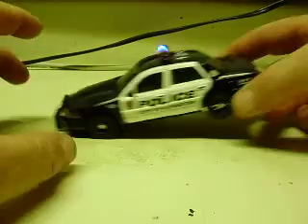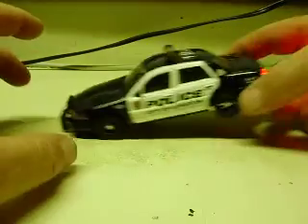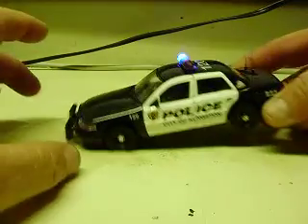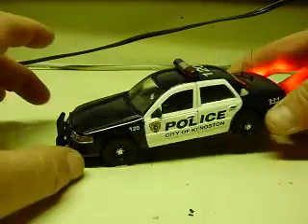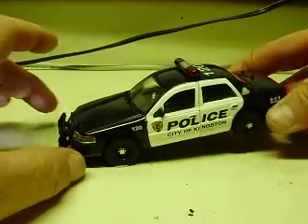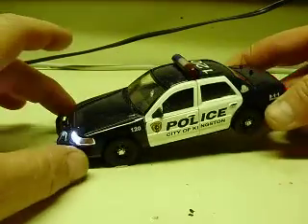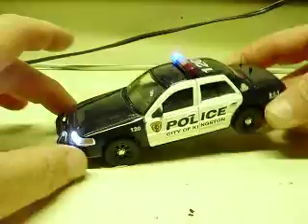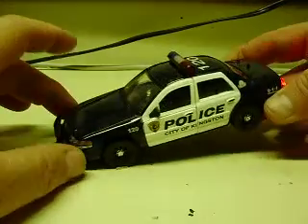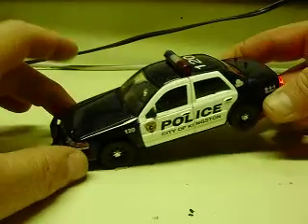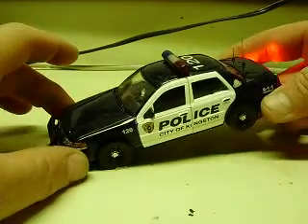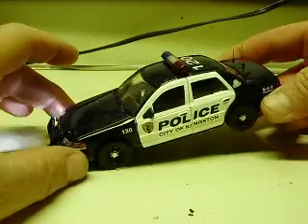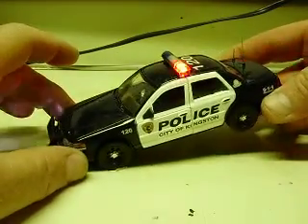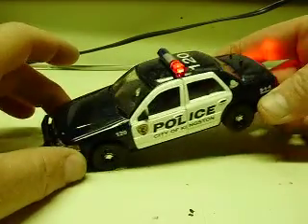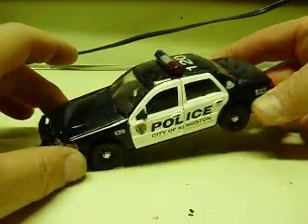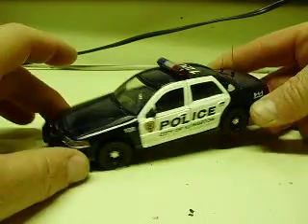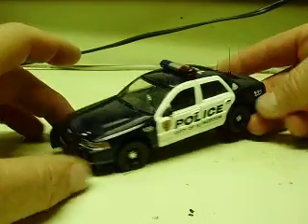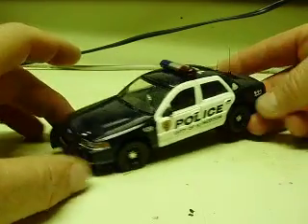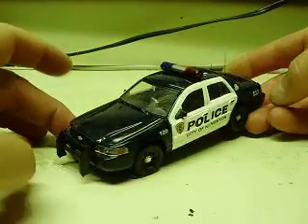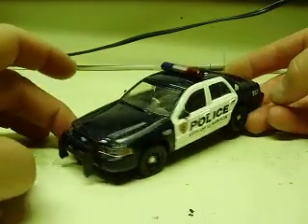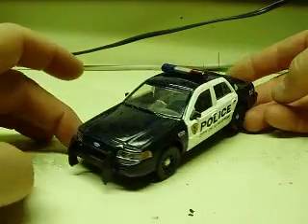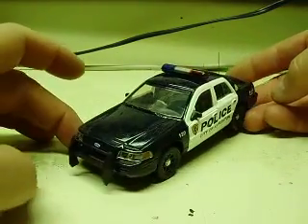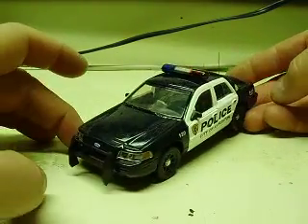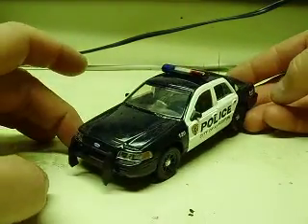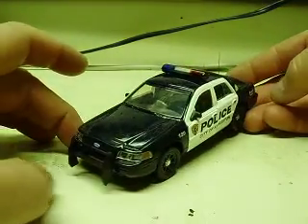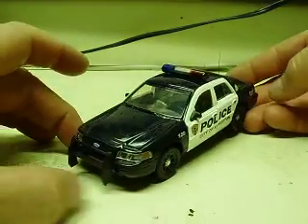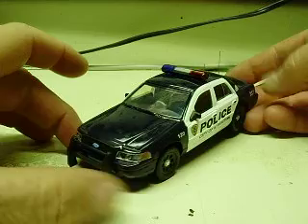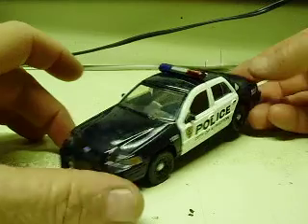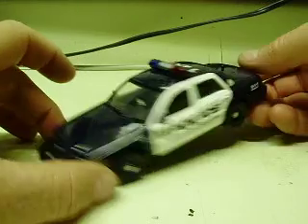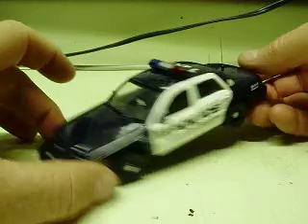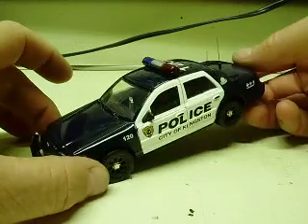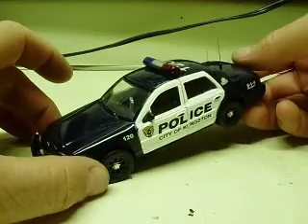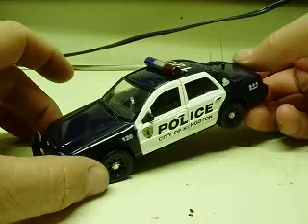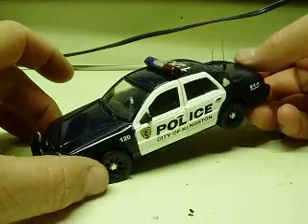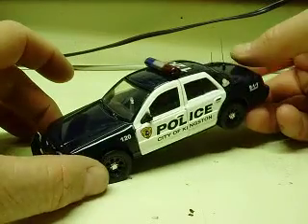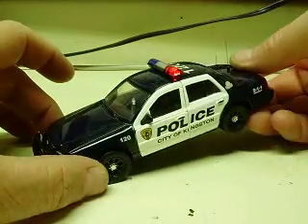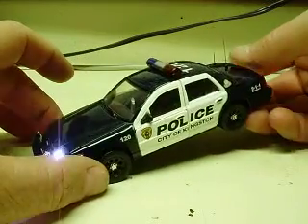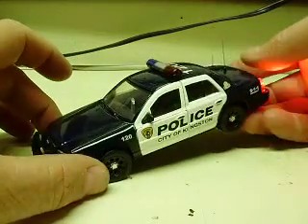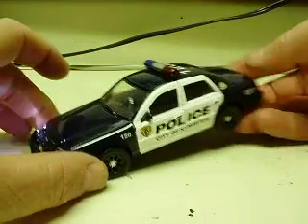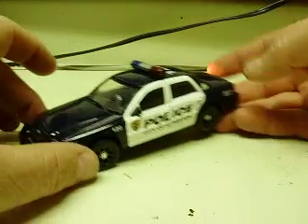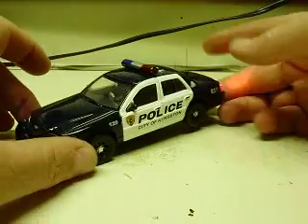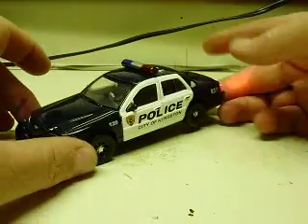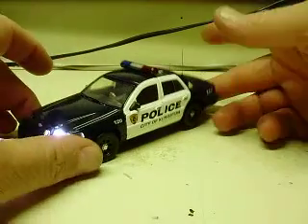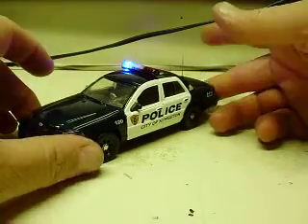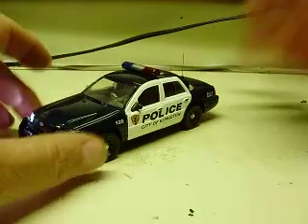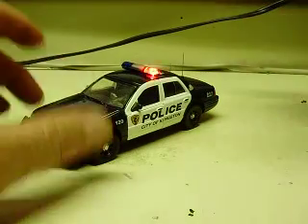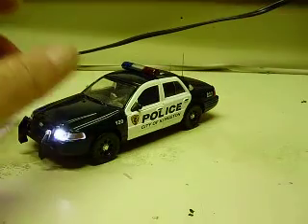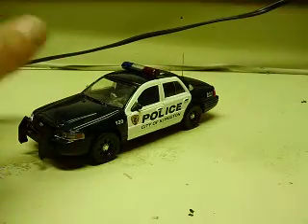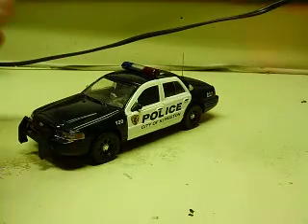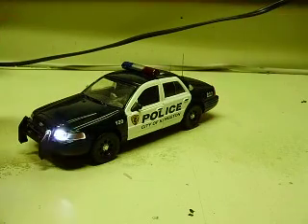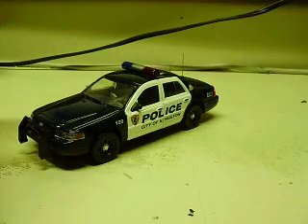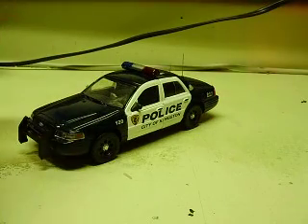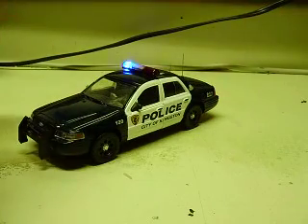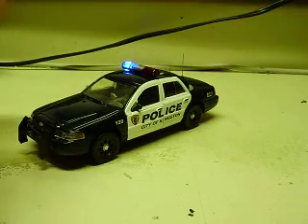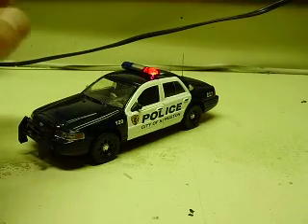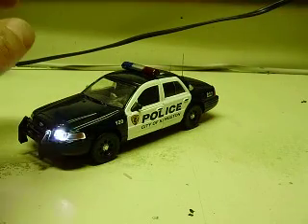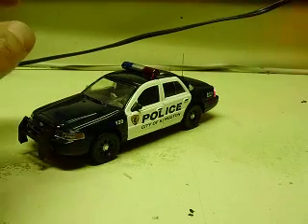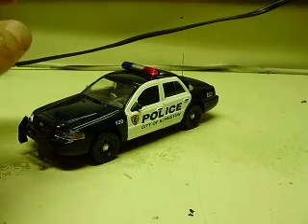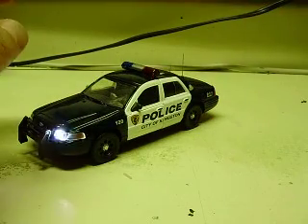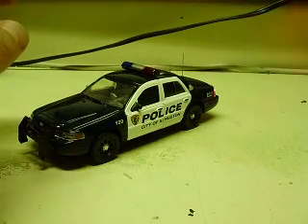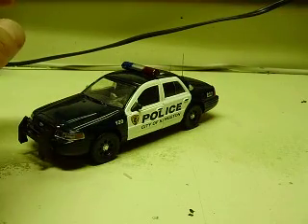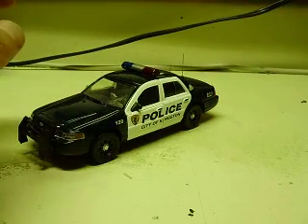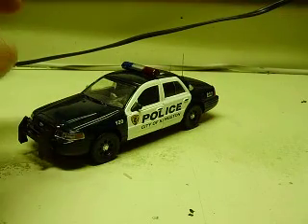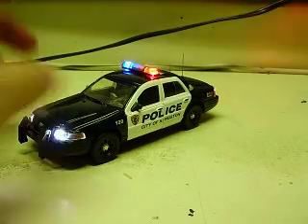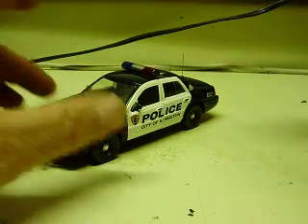Hit this again and it's going to turn it completely off. And then one more press goes to the automatic patterns.